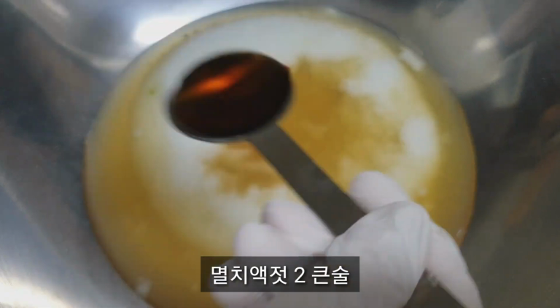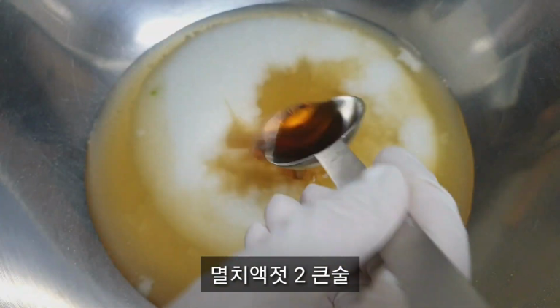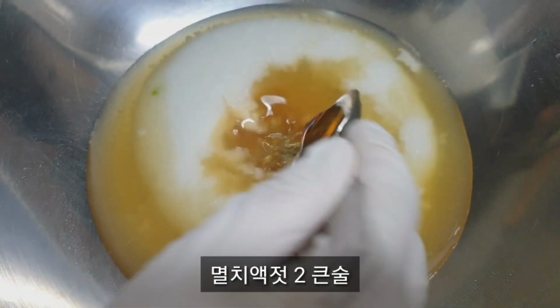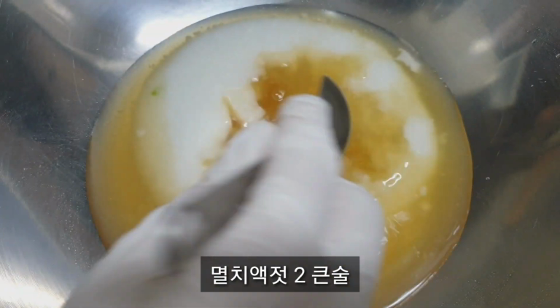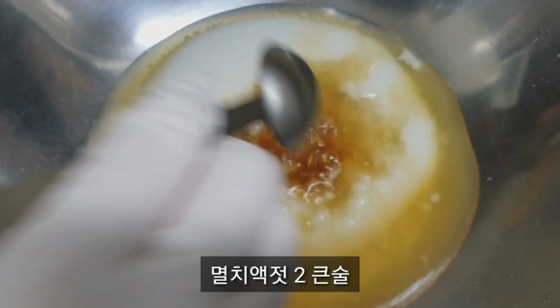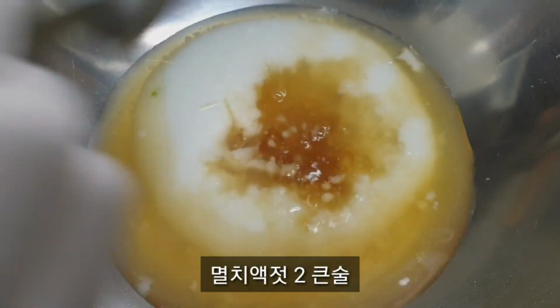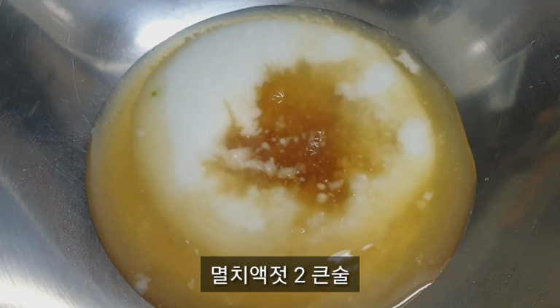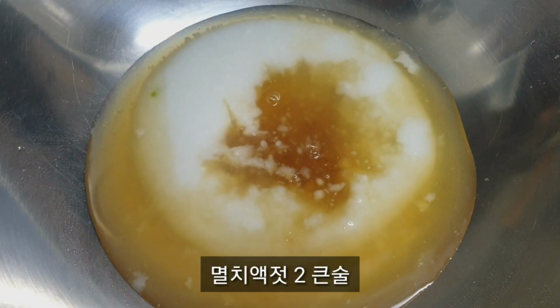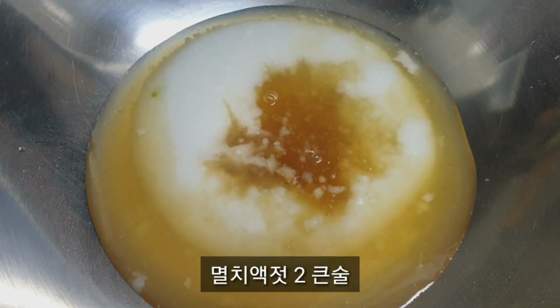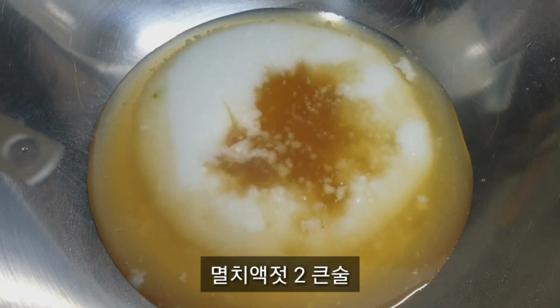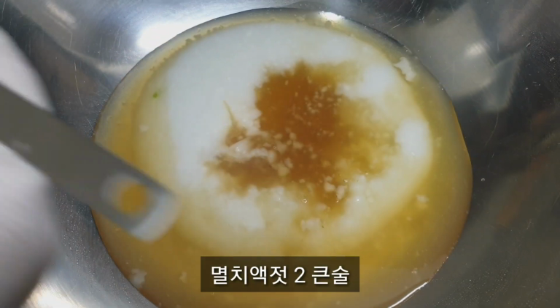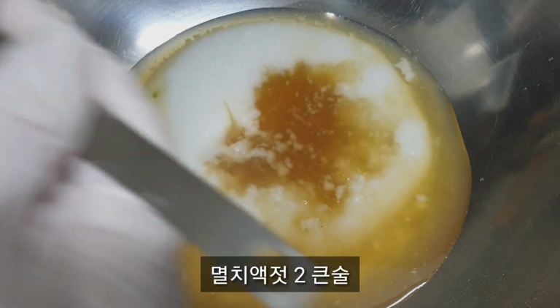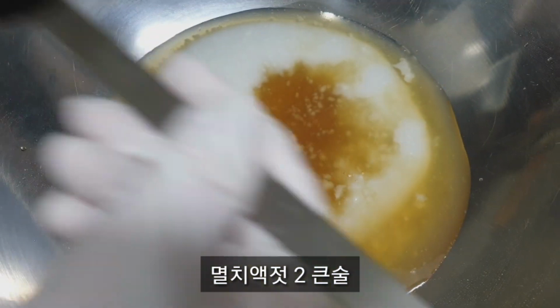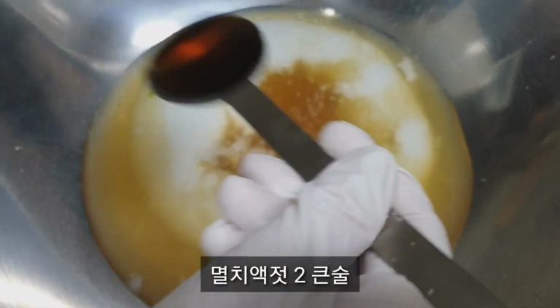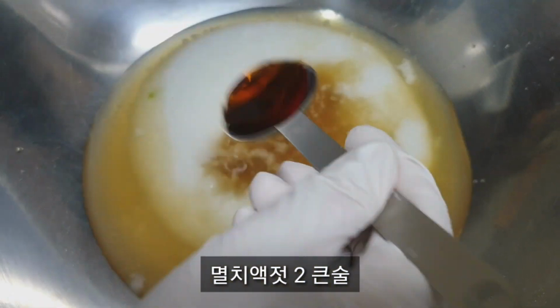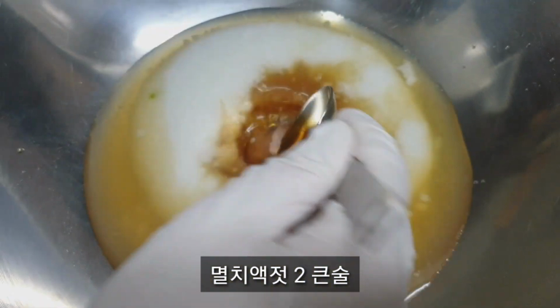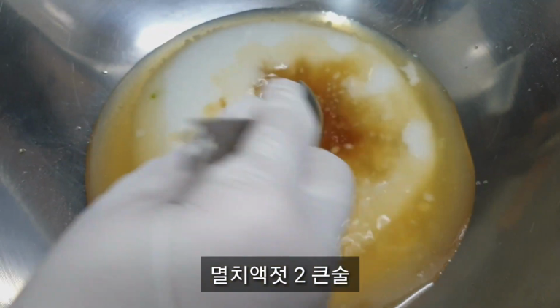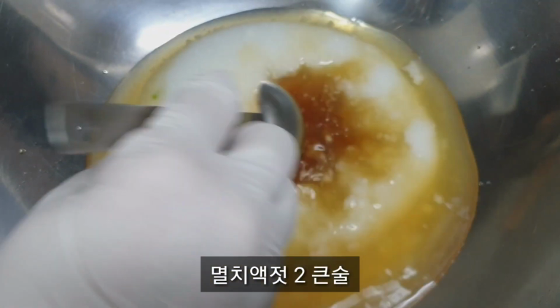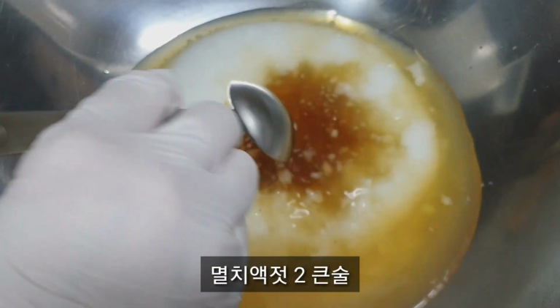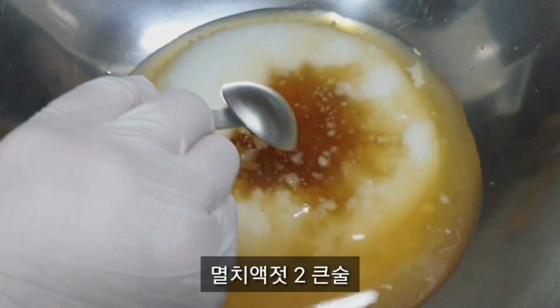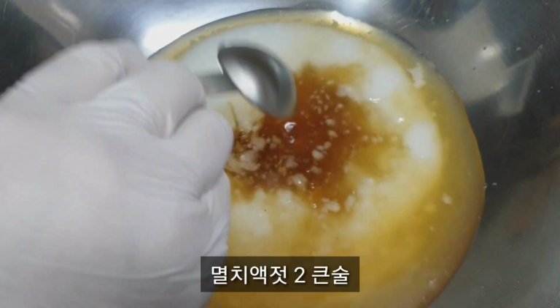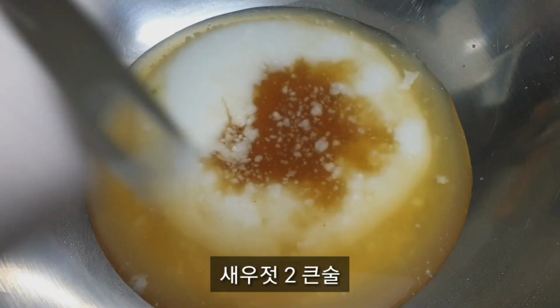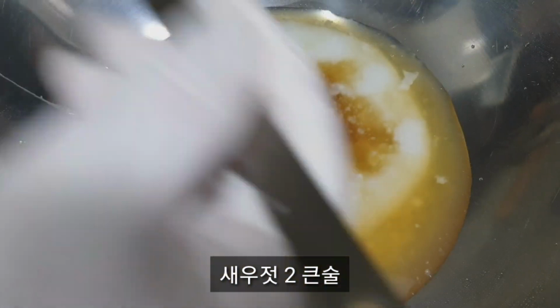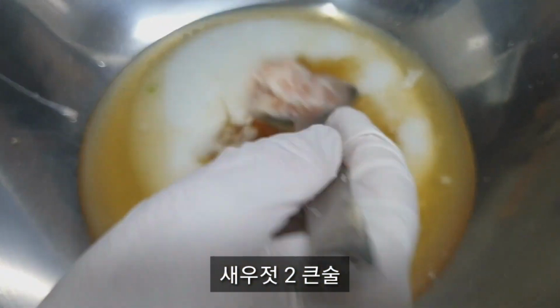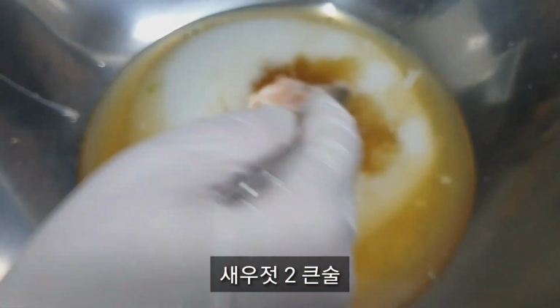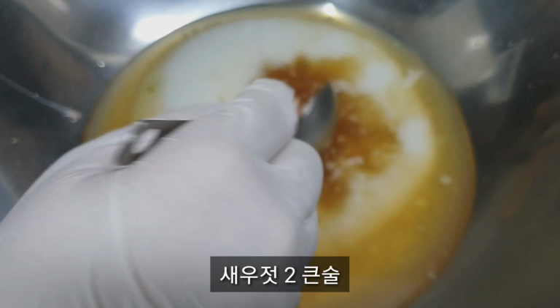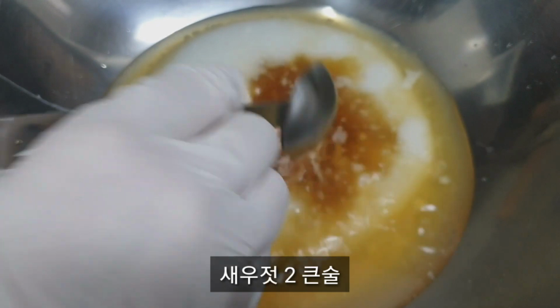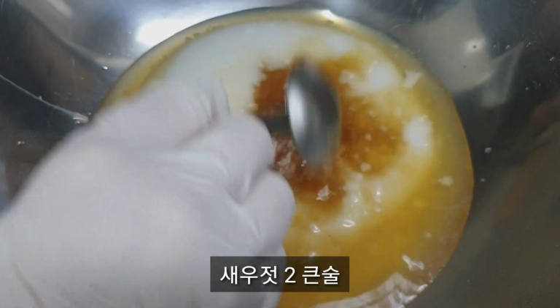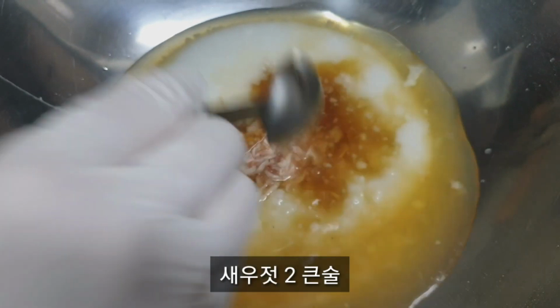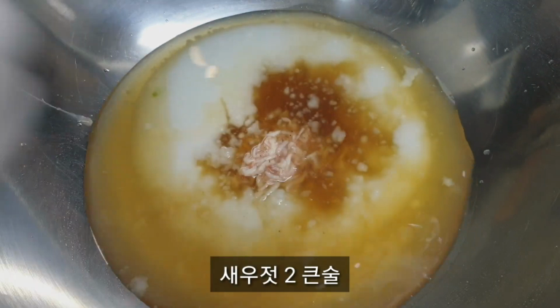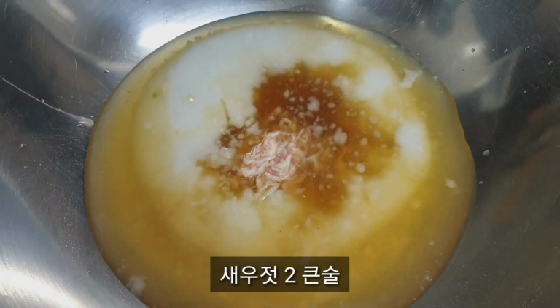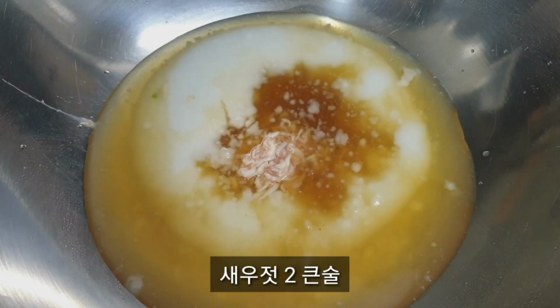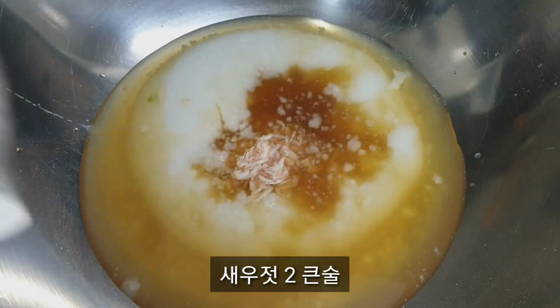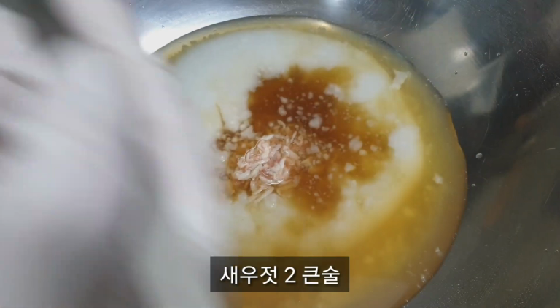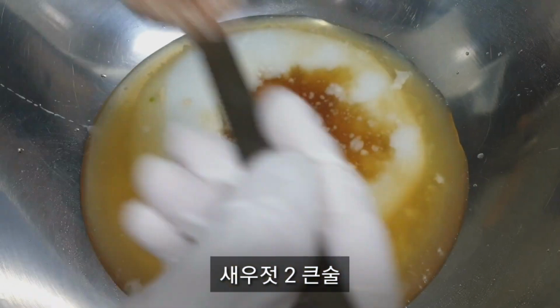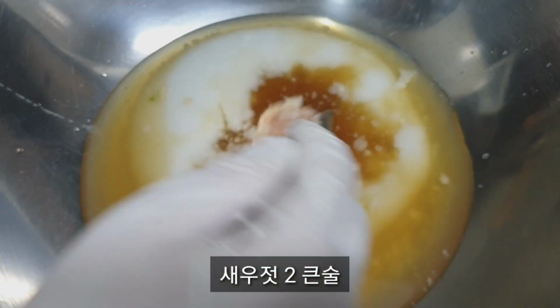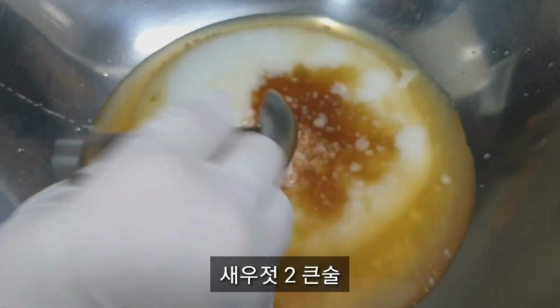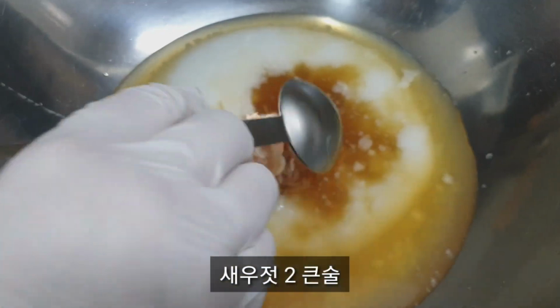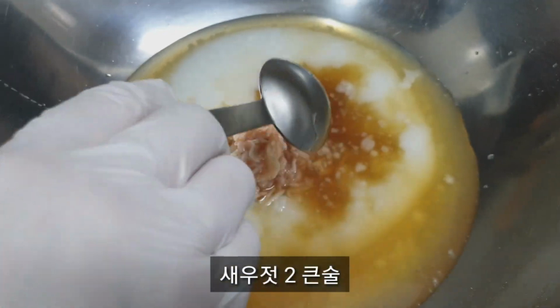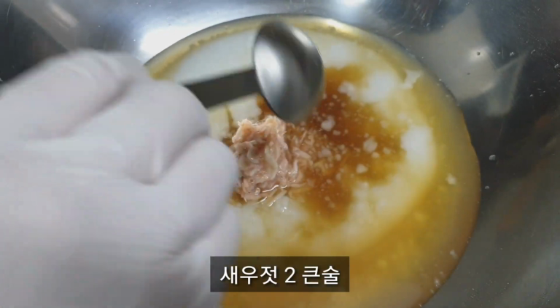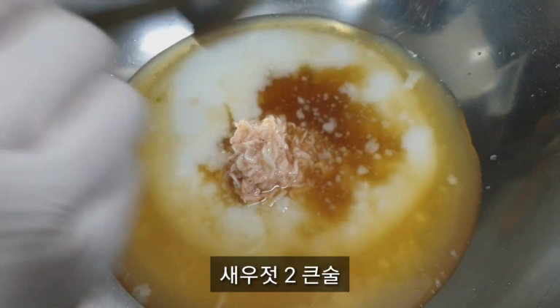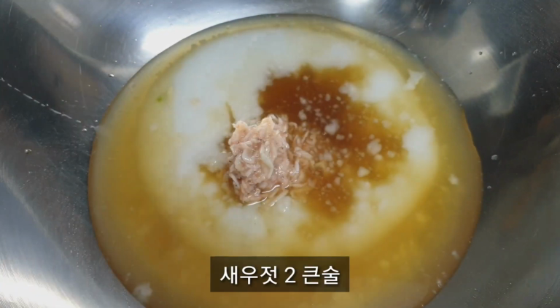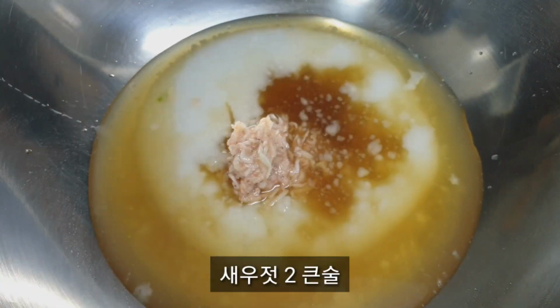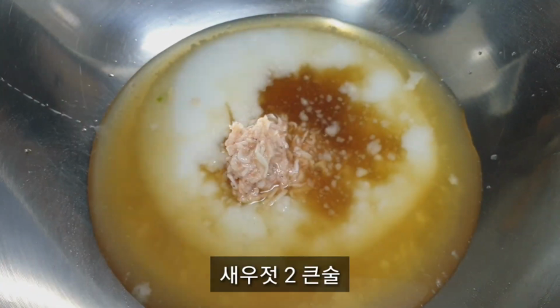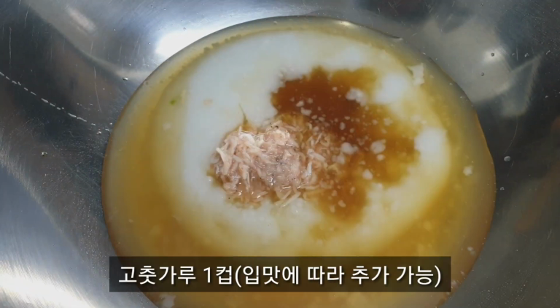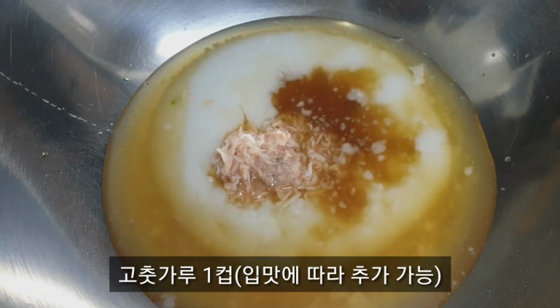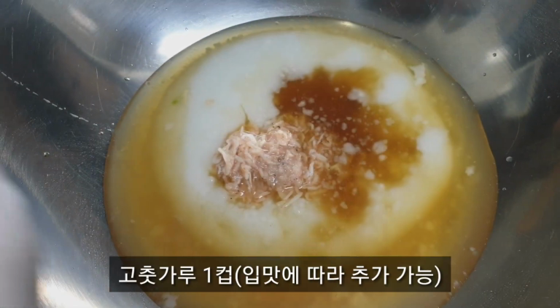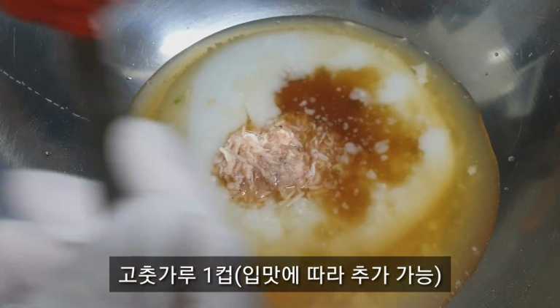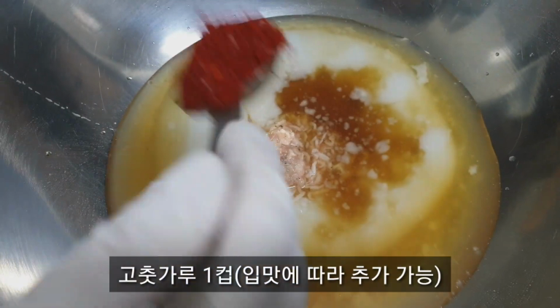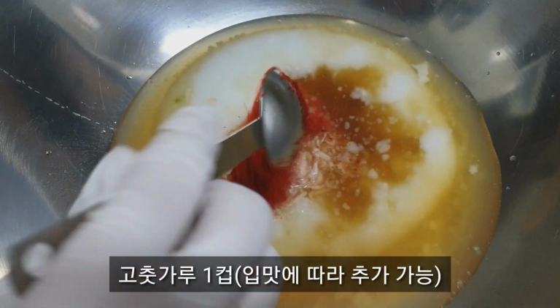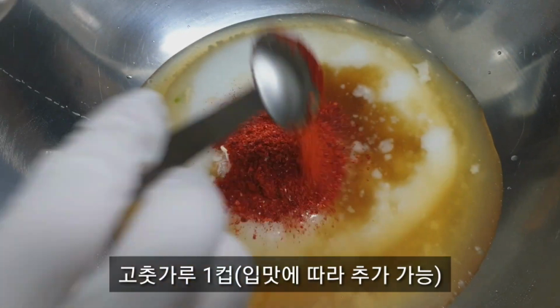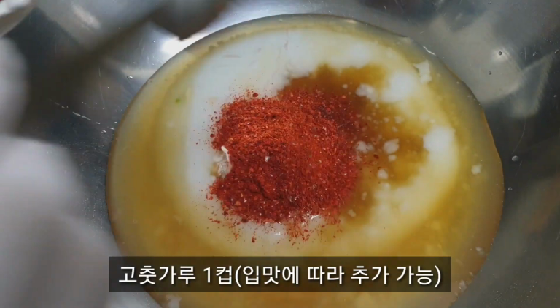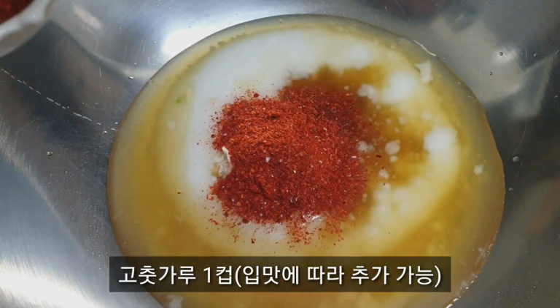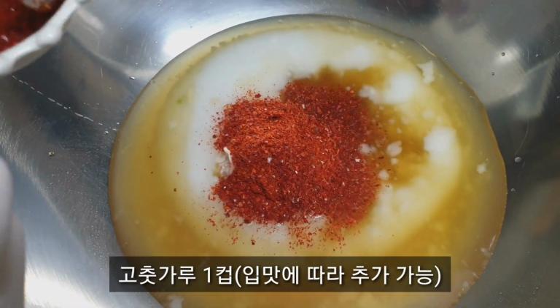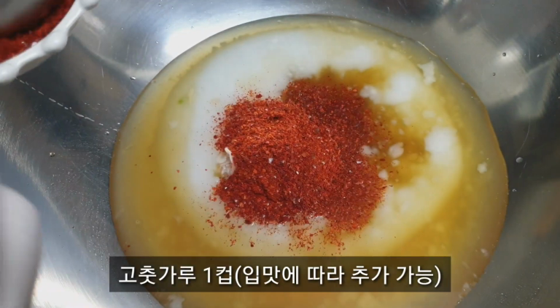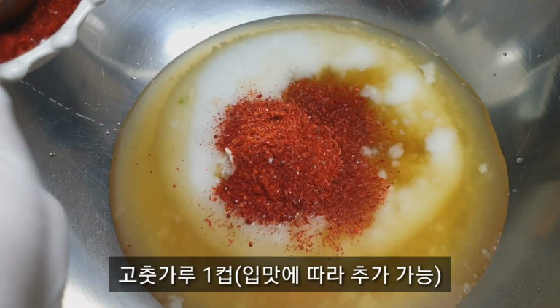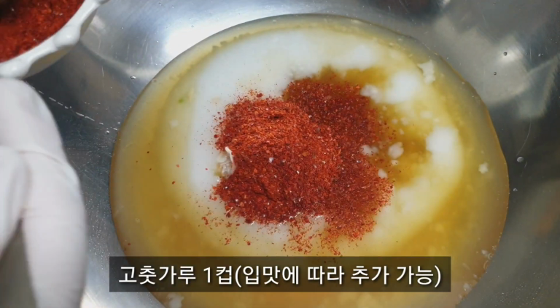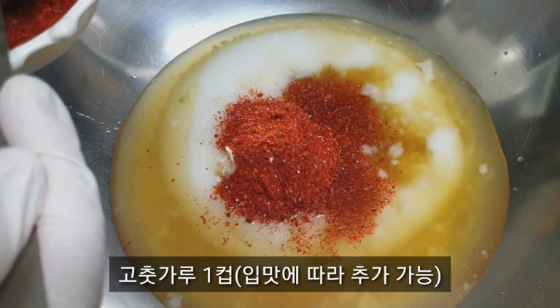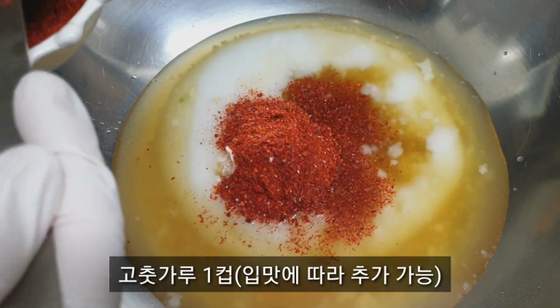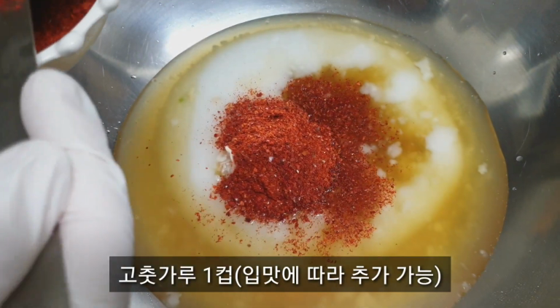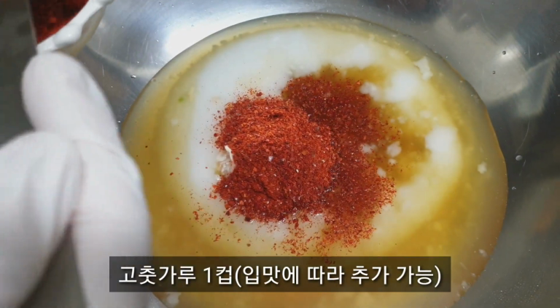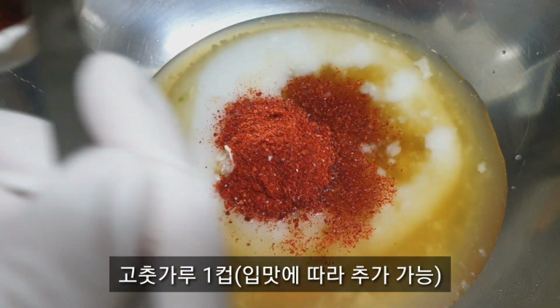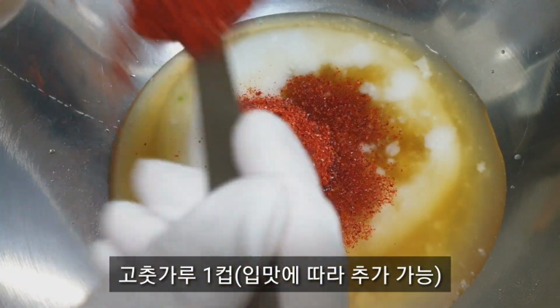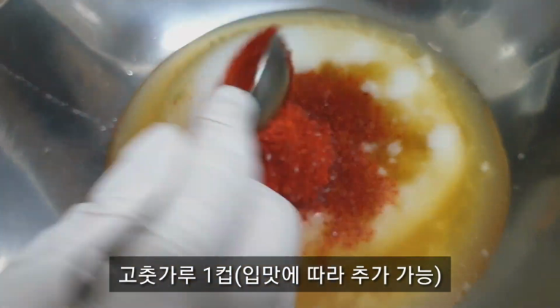Add a little bit of water and a little bit more water.